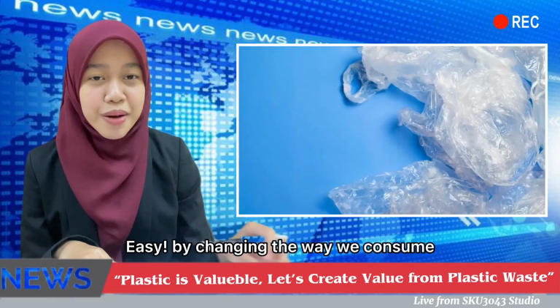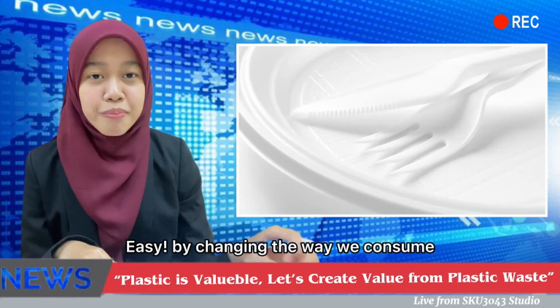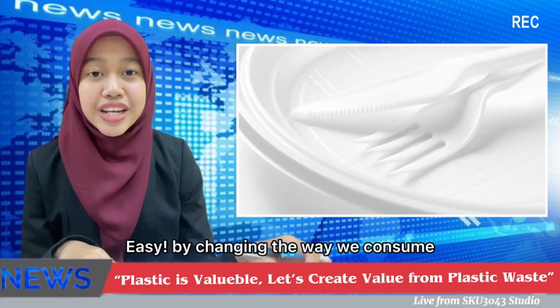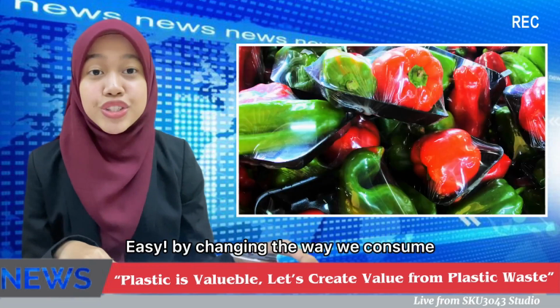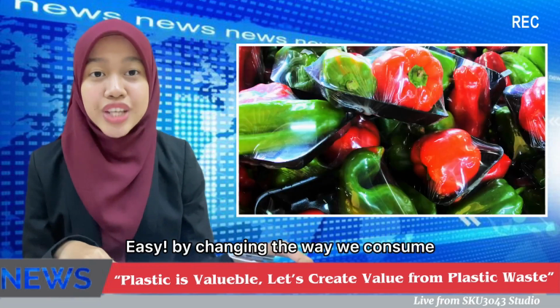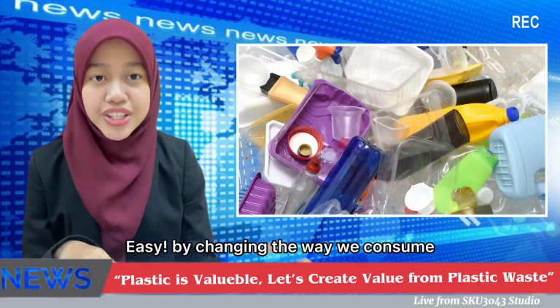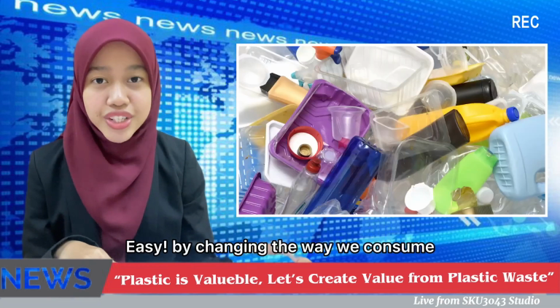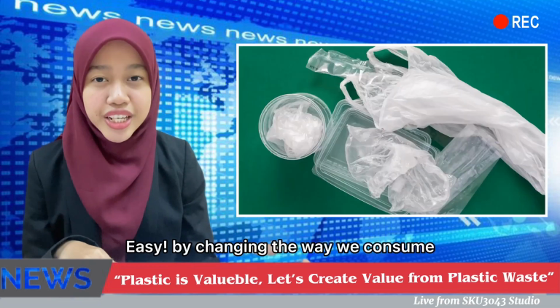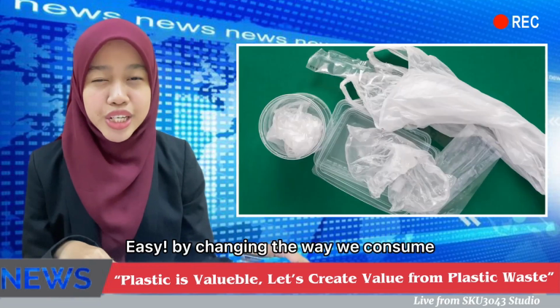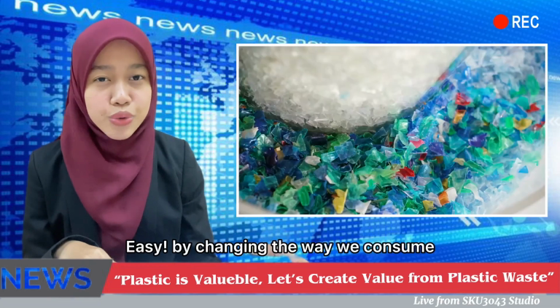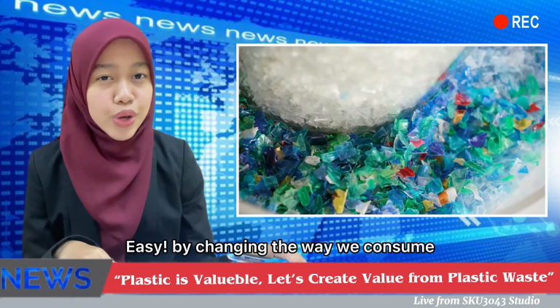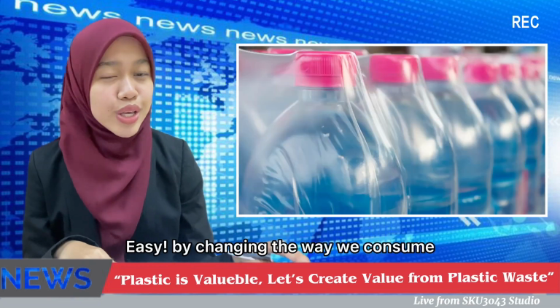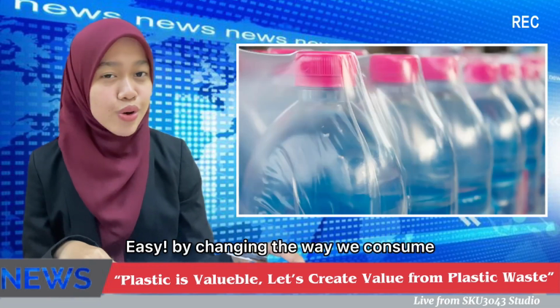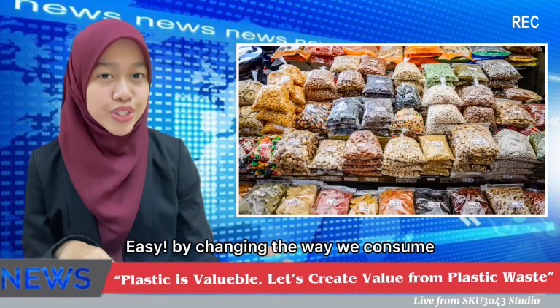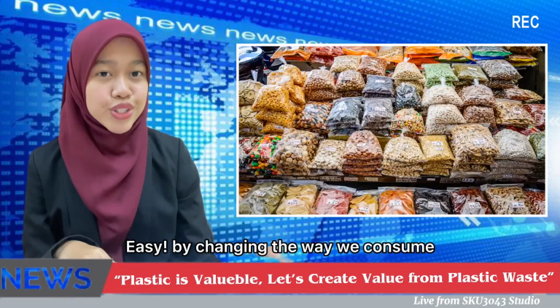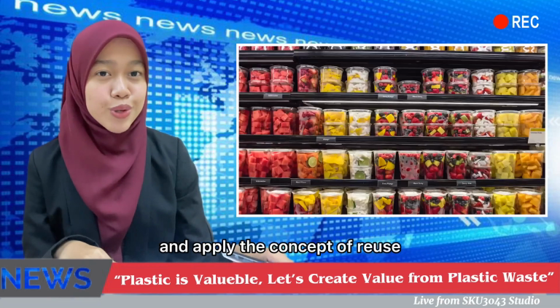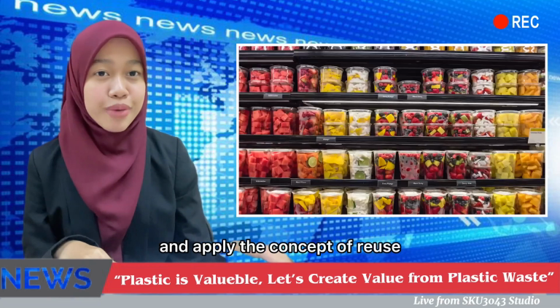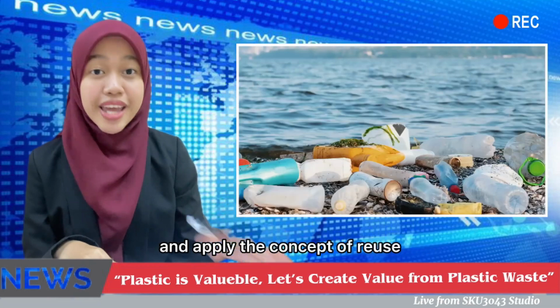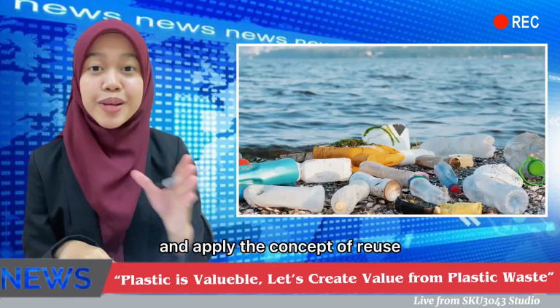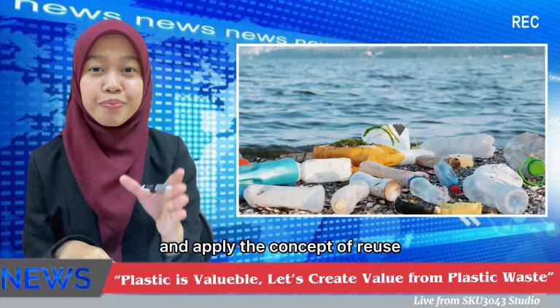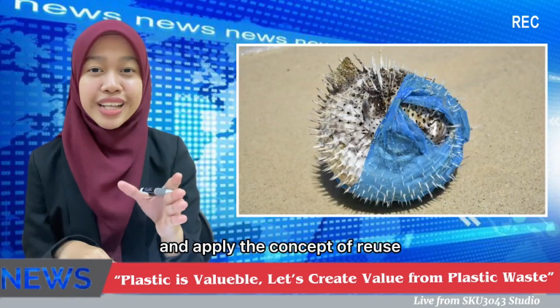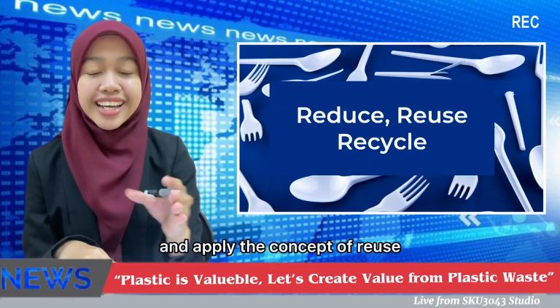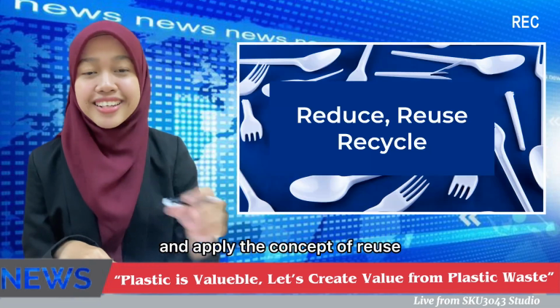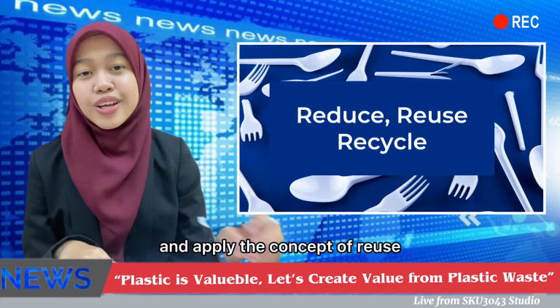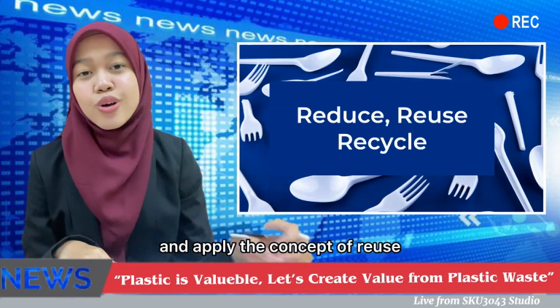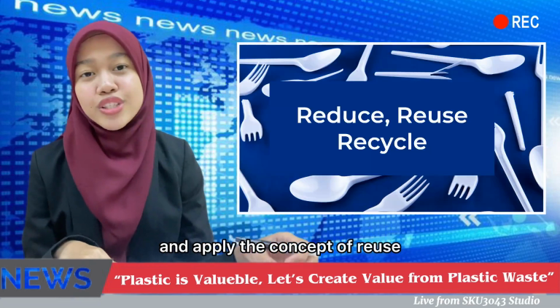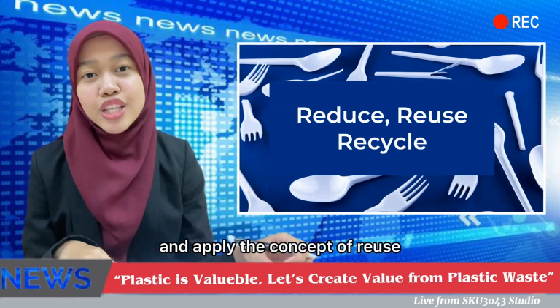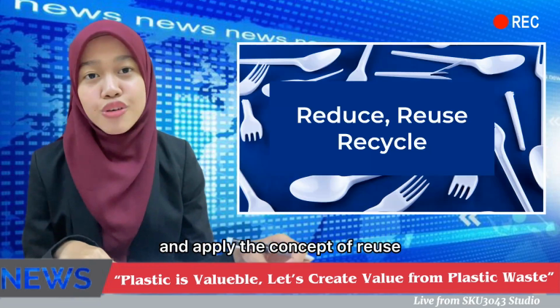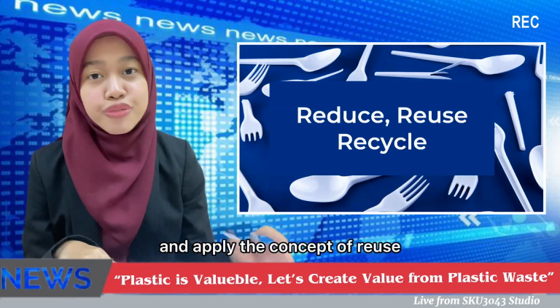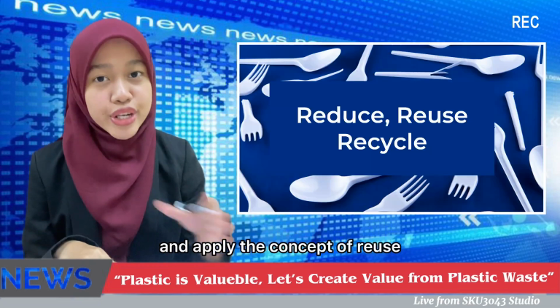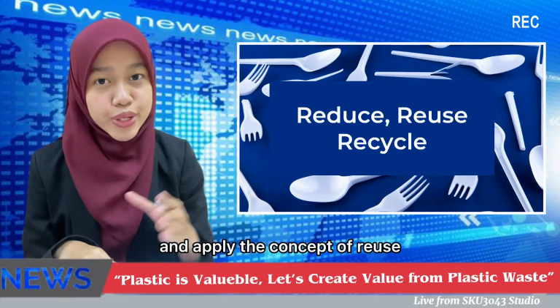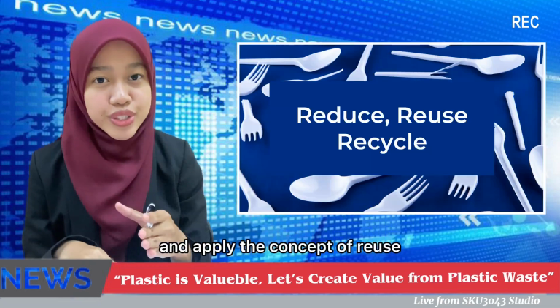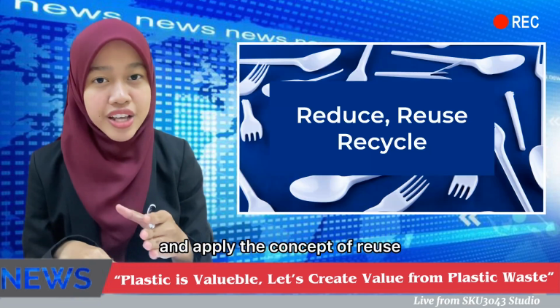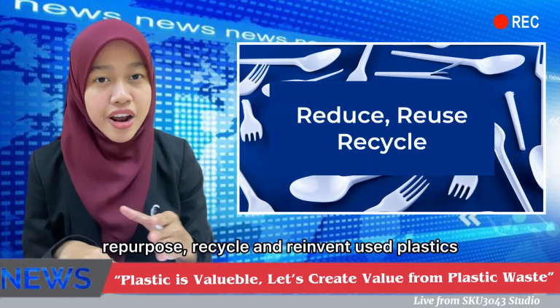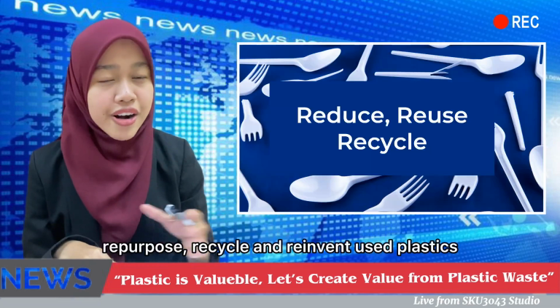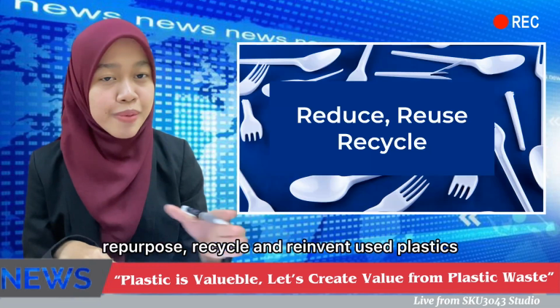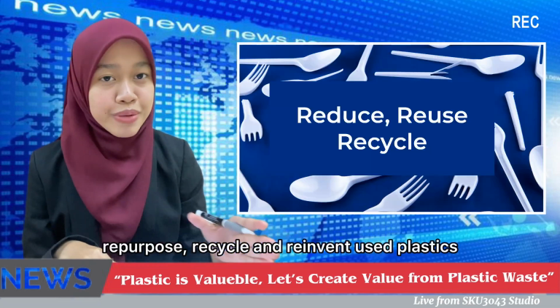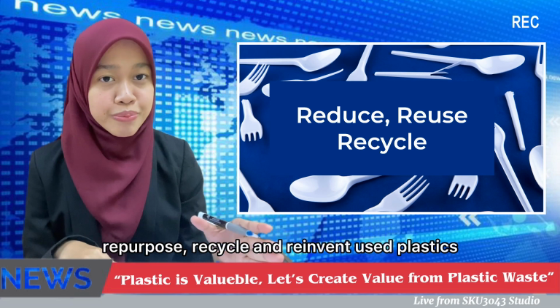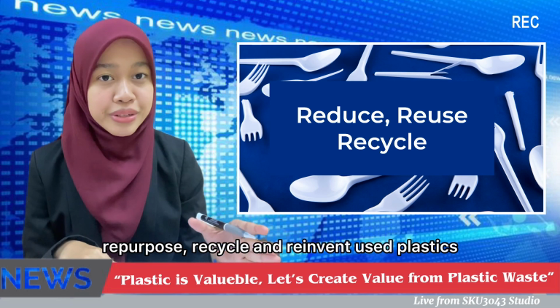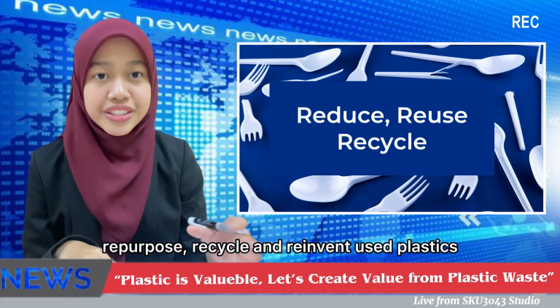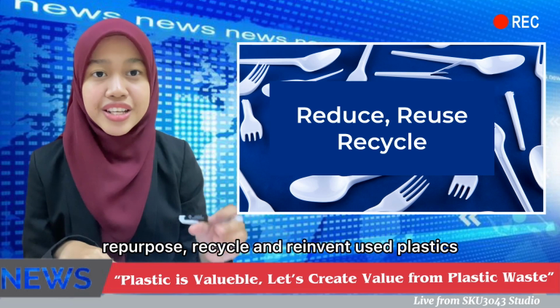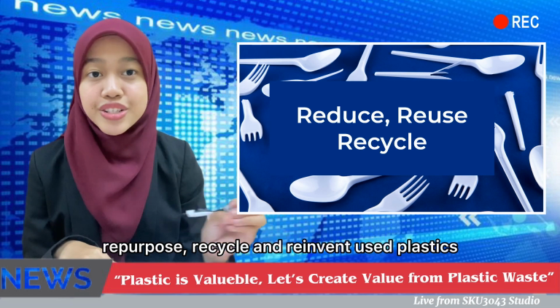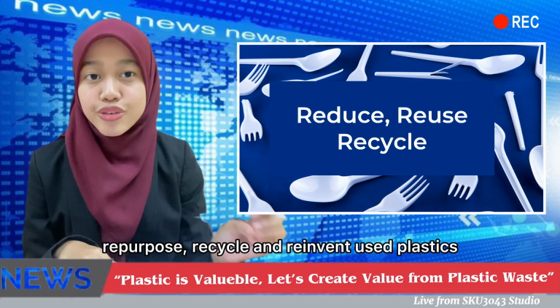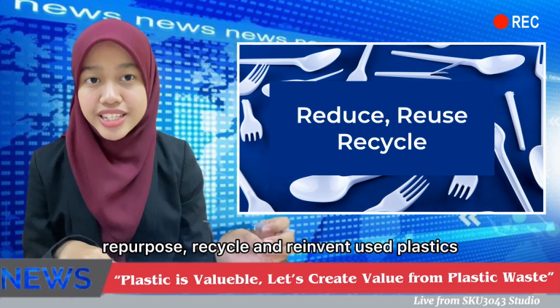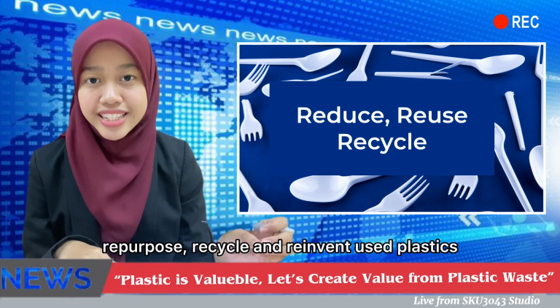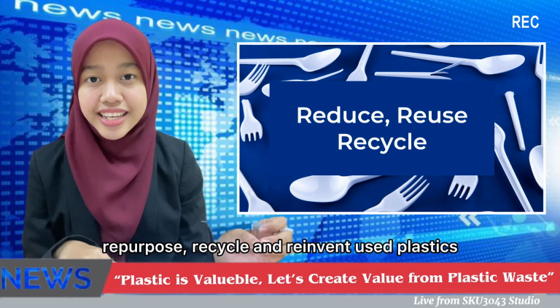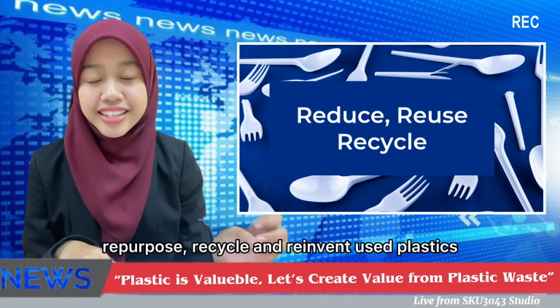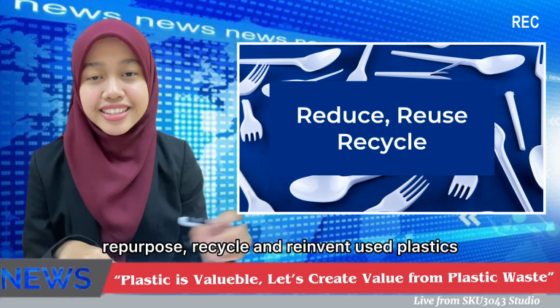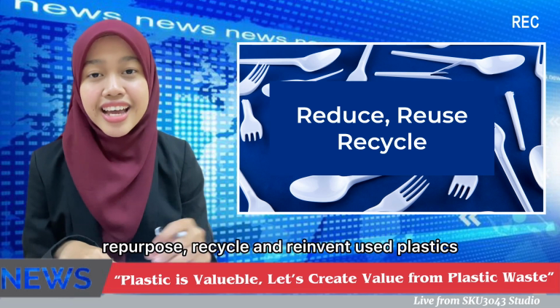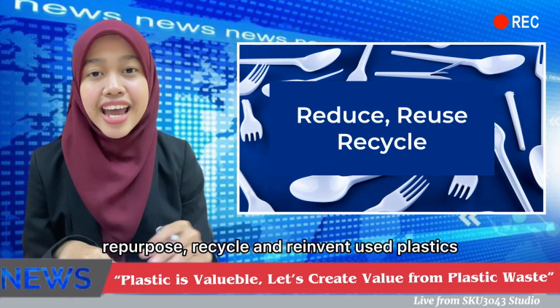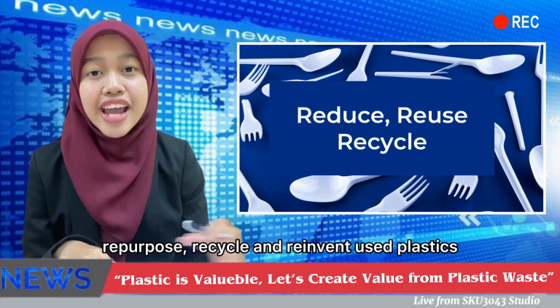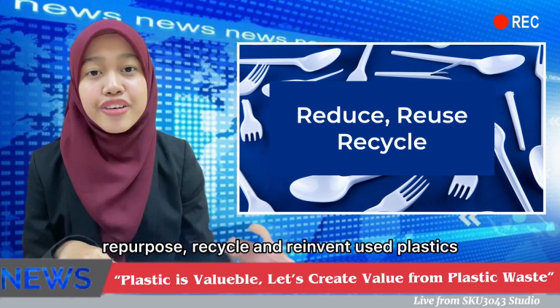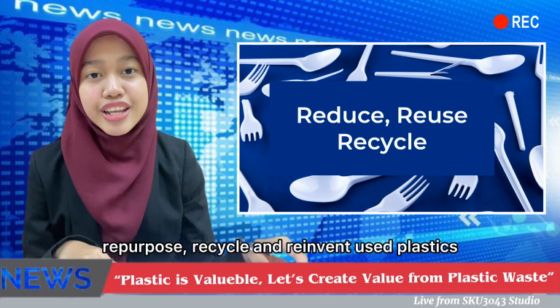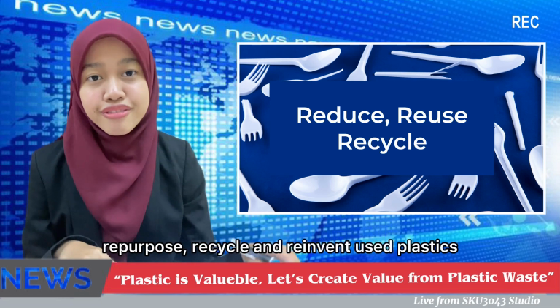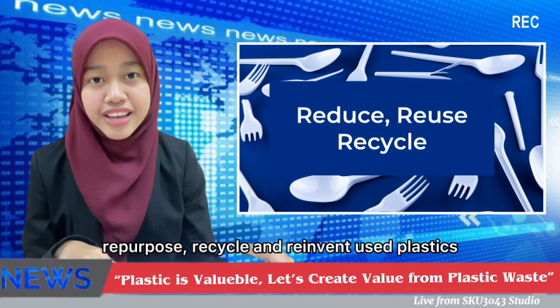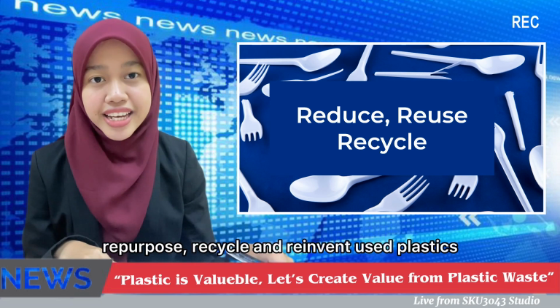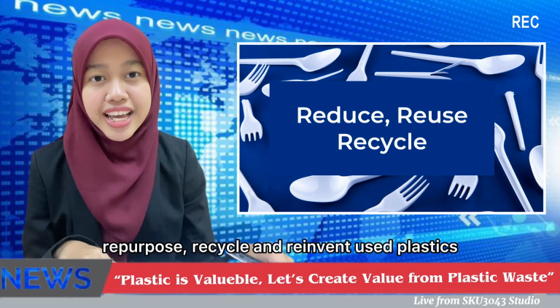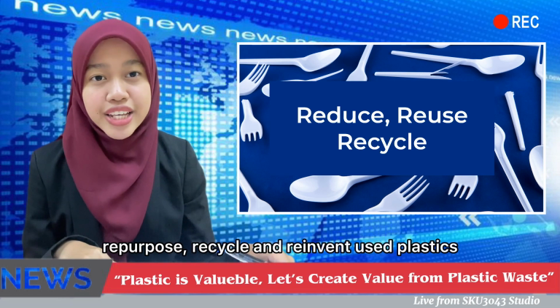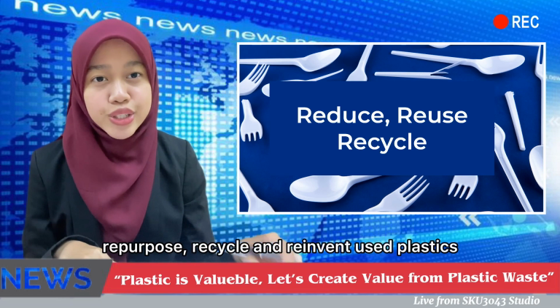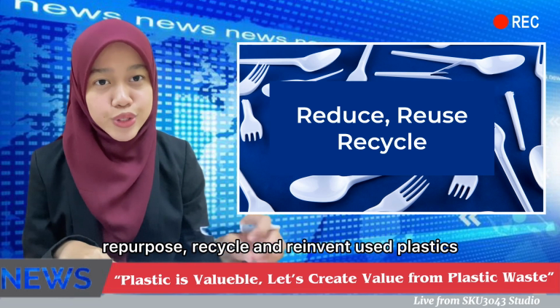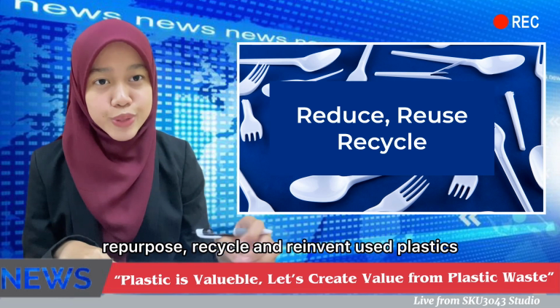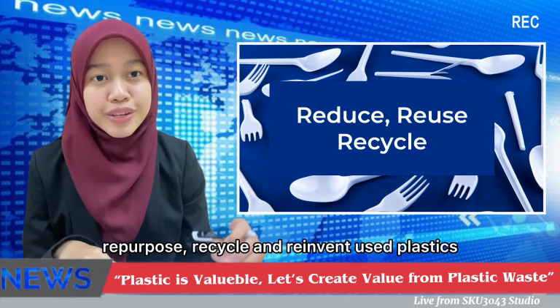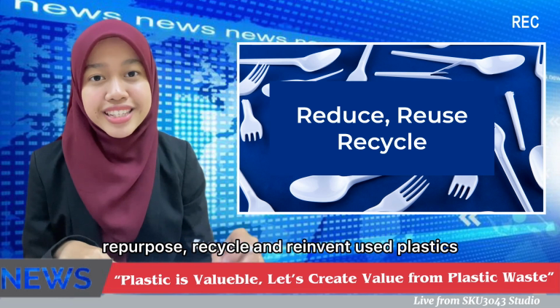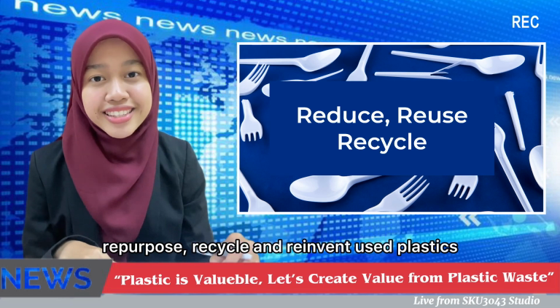Easy! By changing the way we consume and applying the concept of reuse, repurpose, recycle, and reinvent the use of plastic.